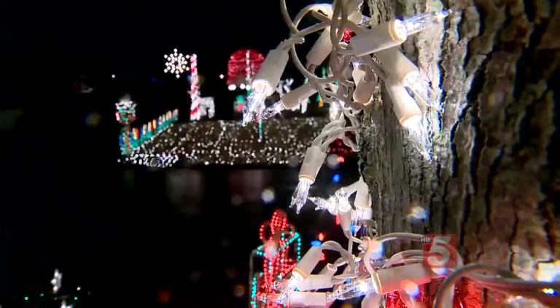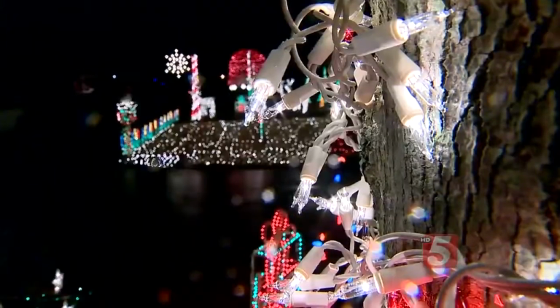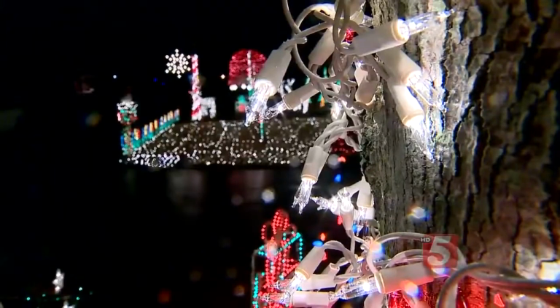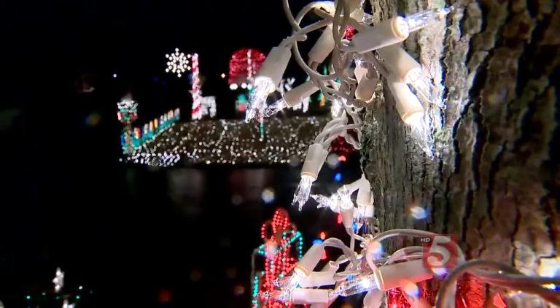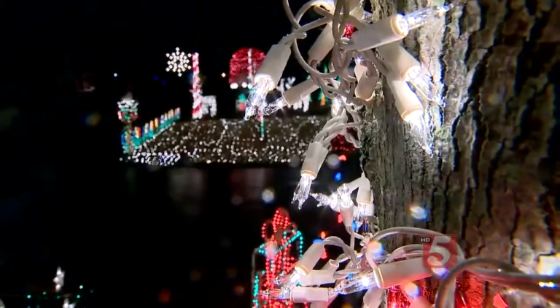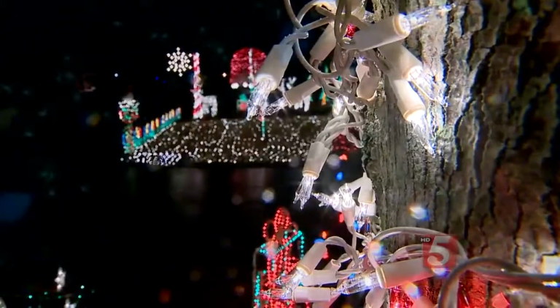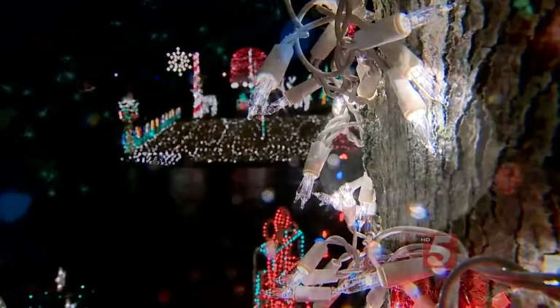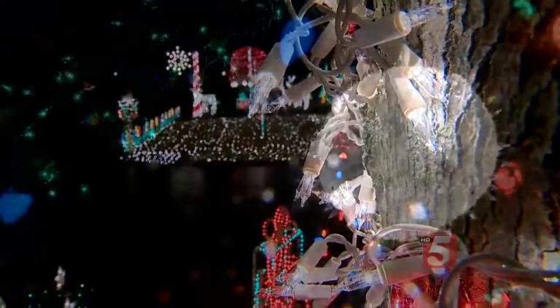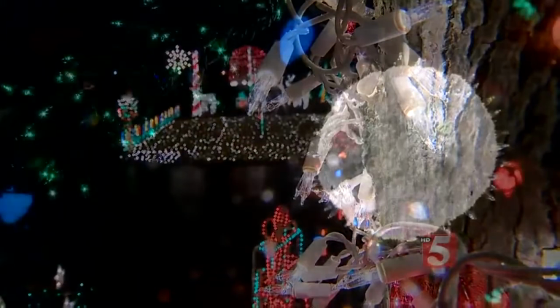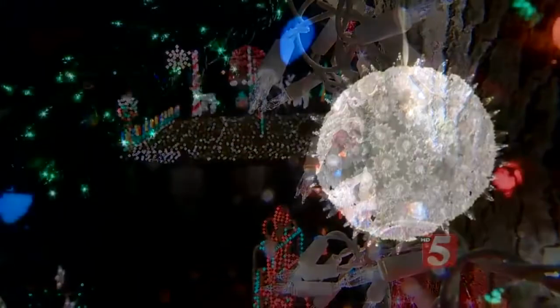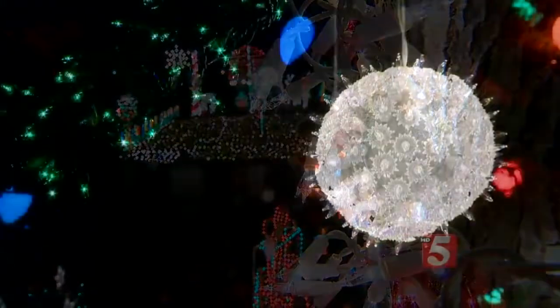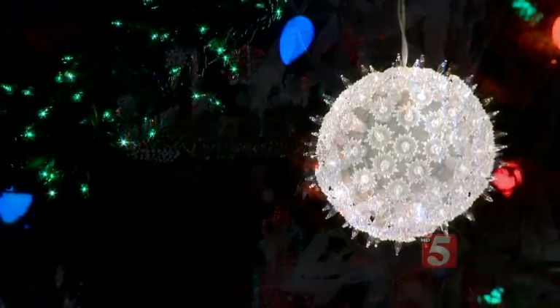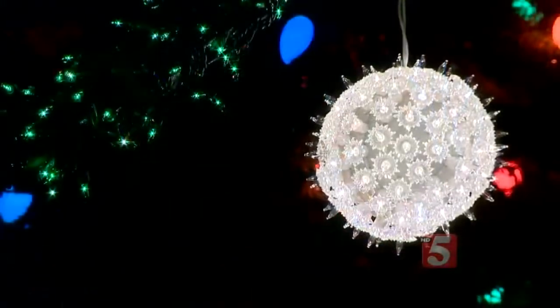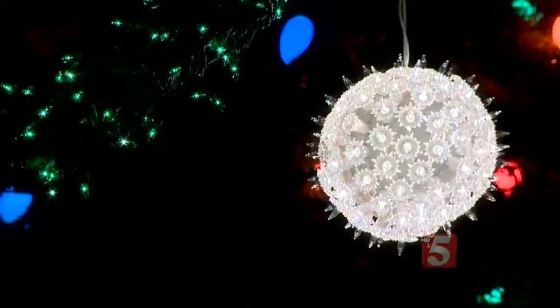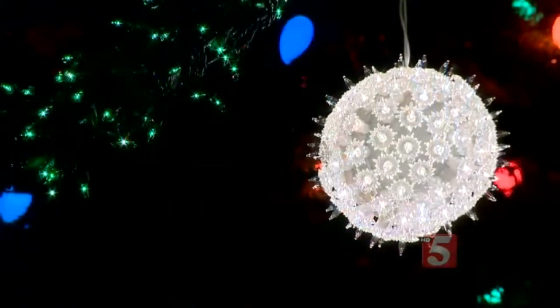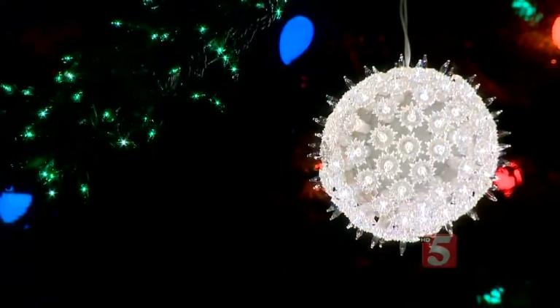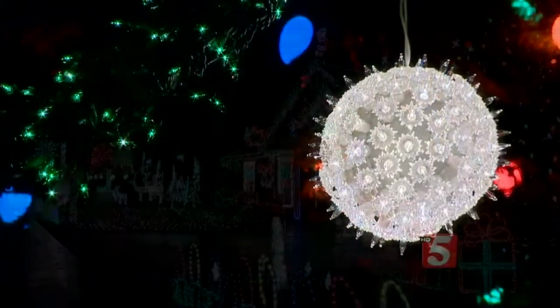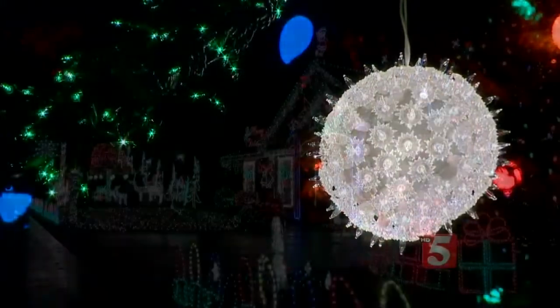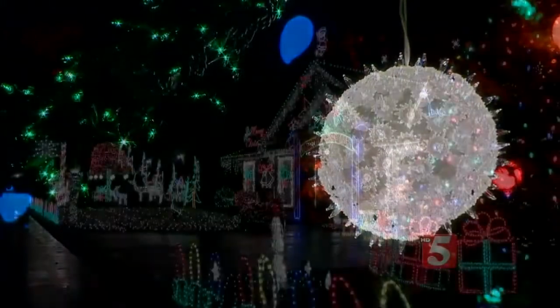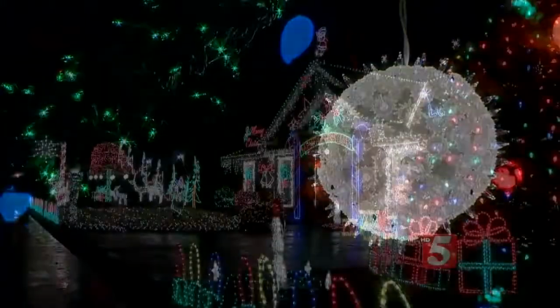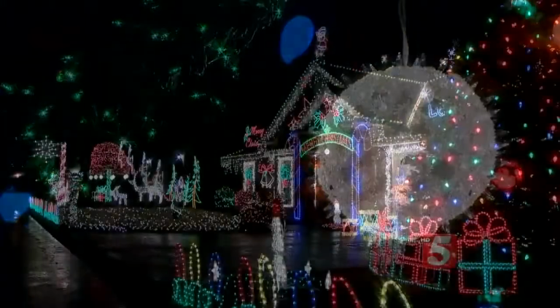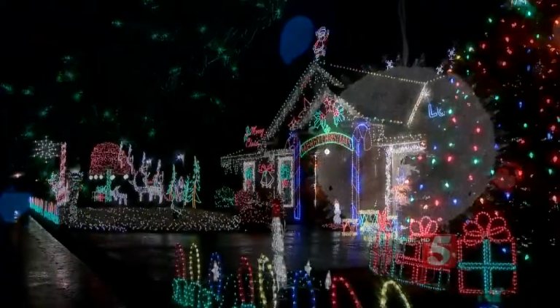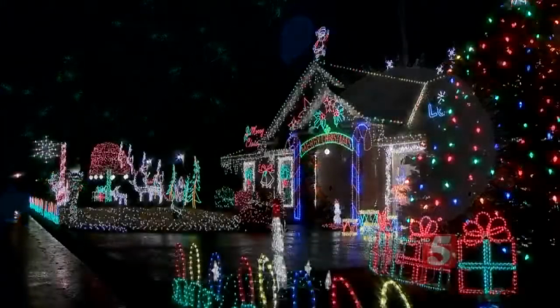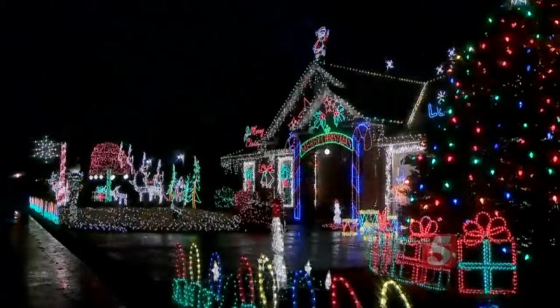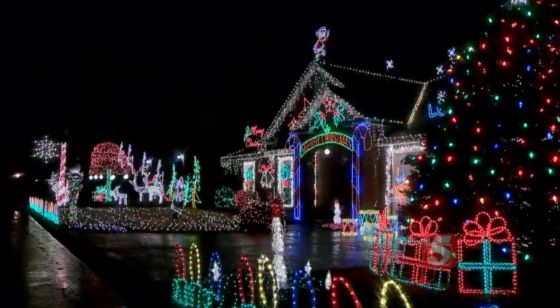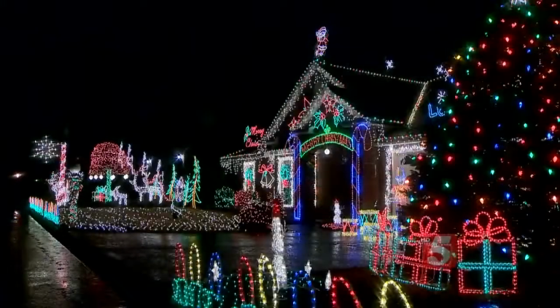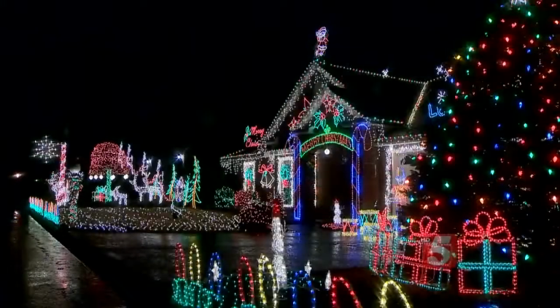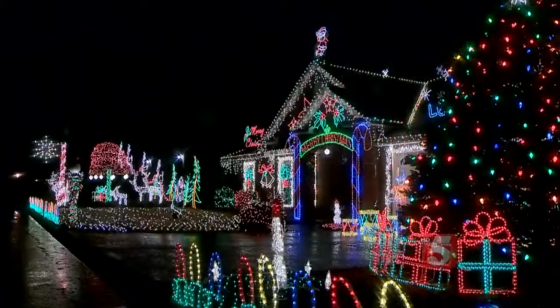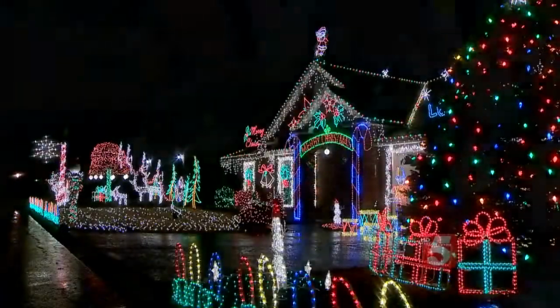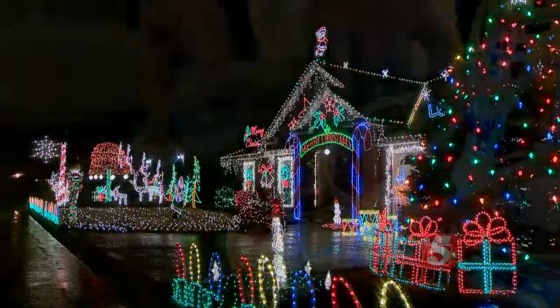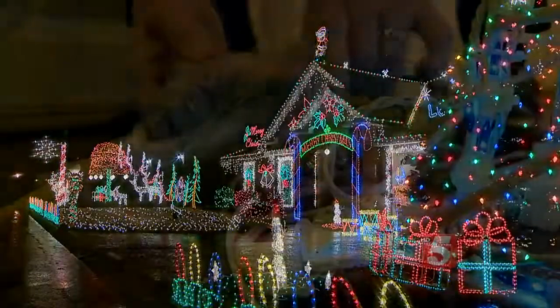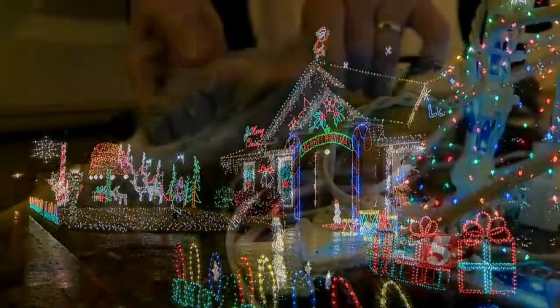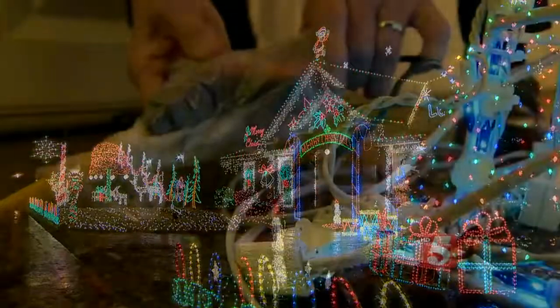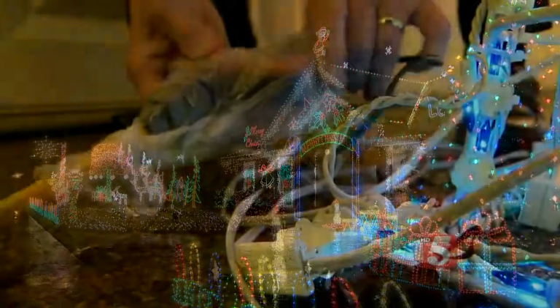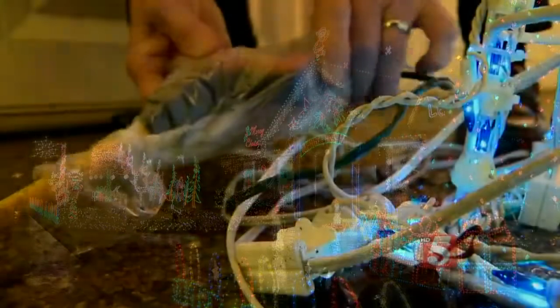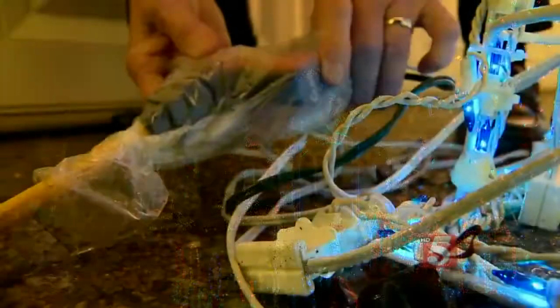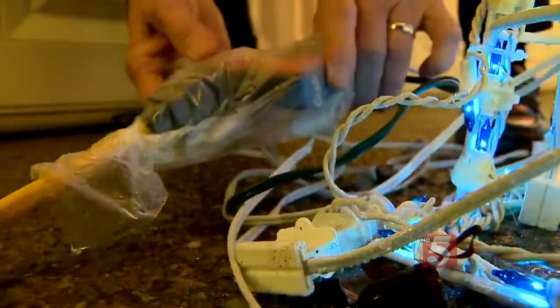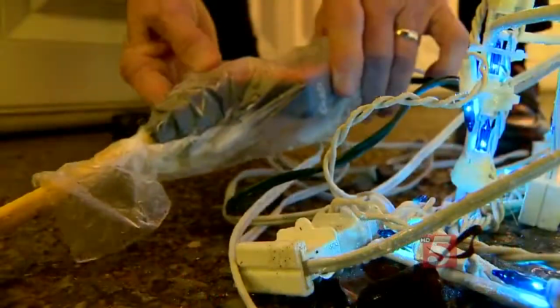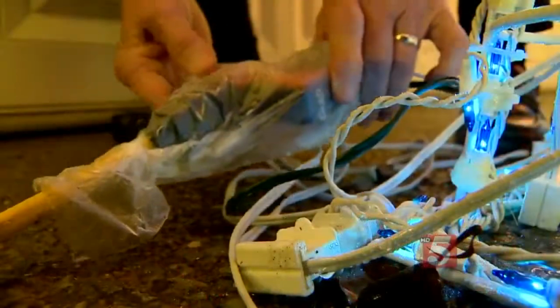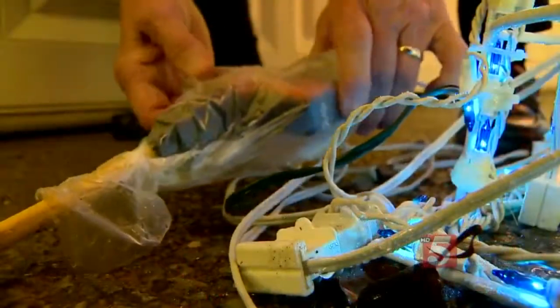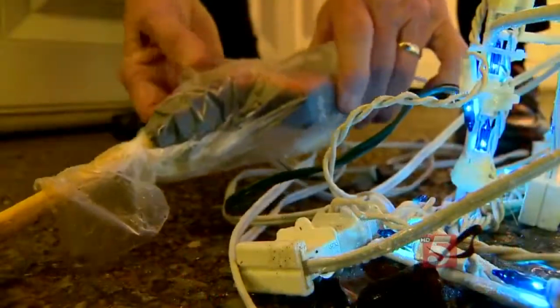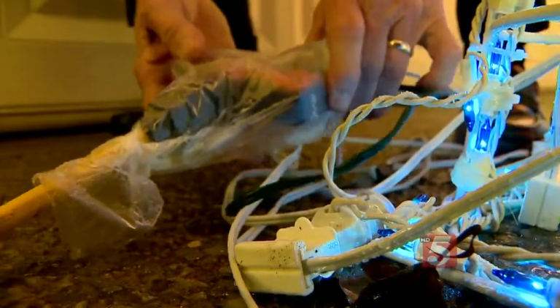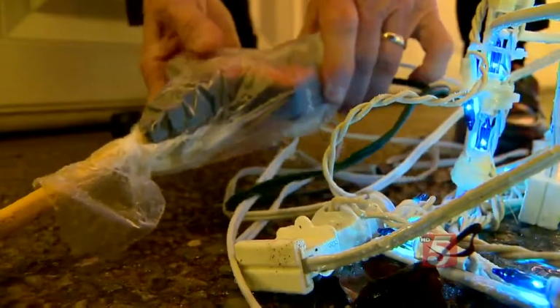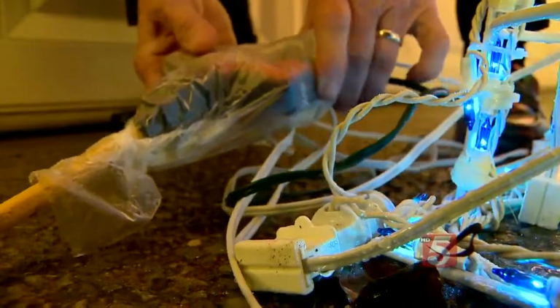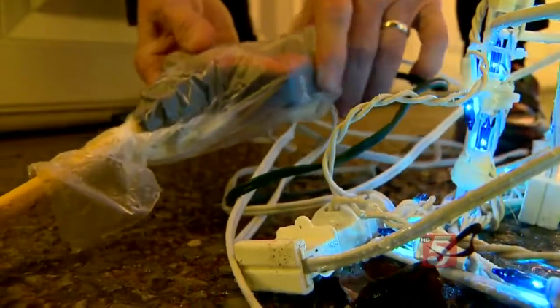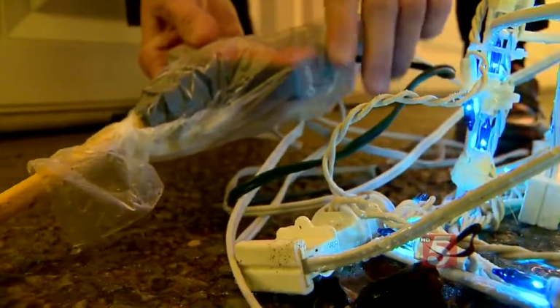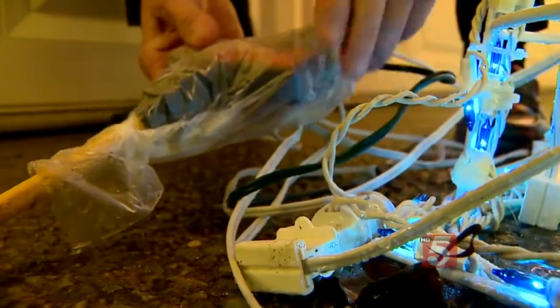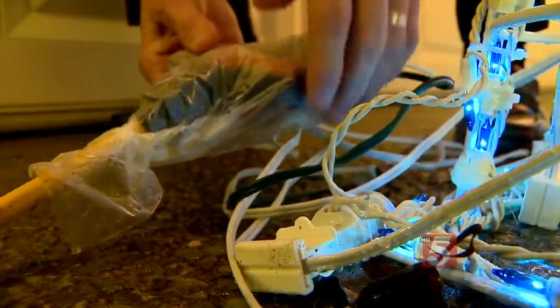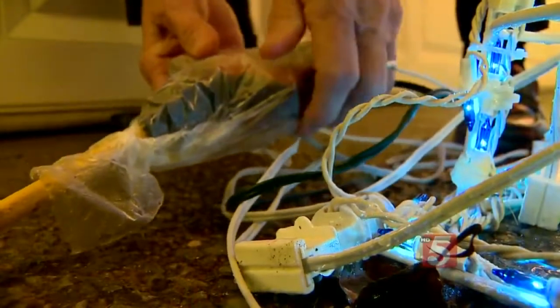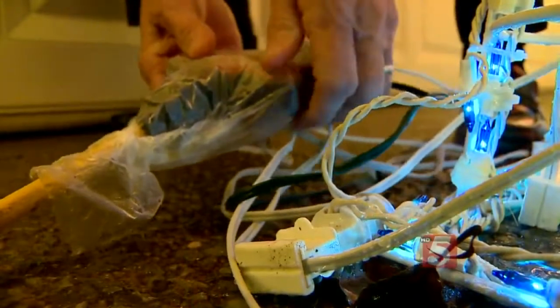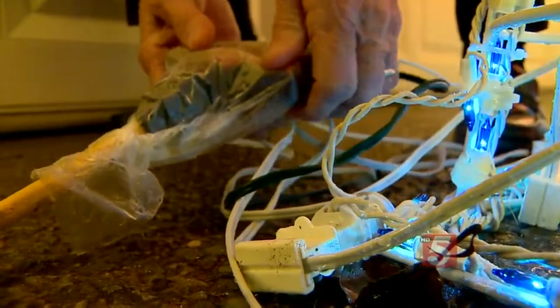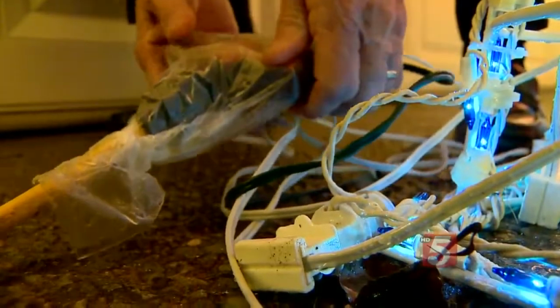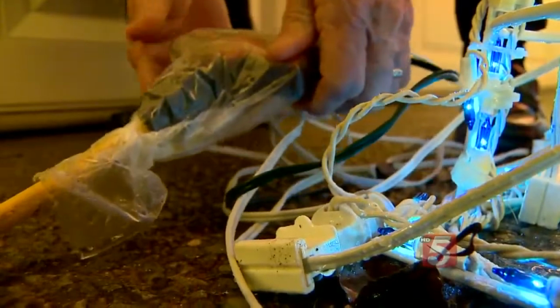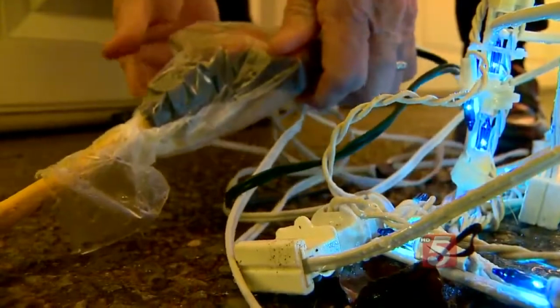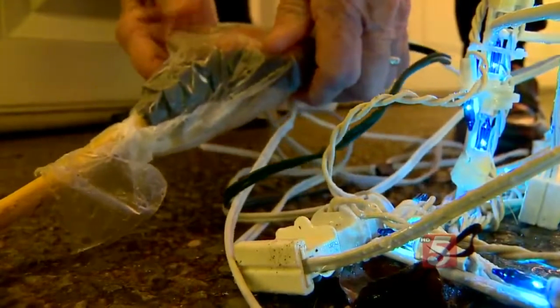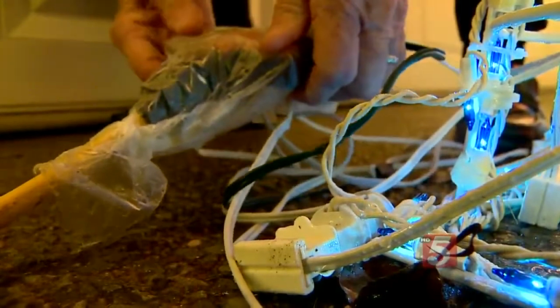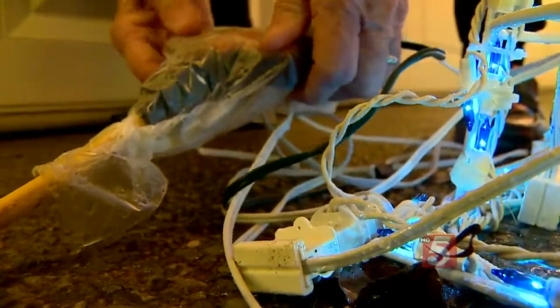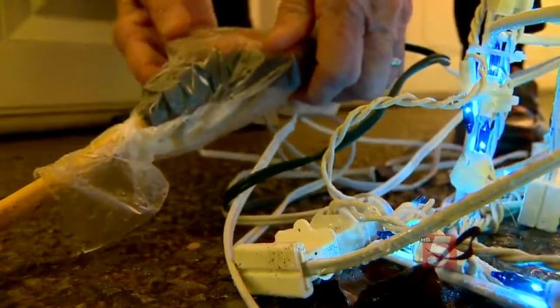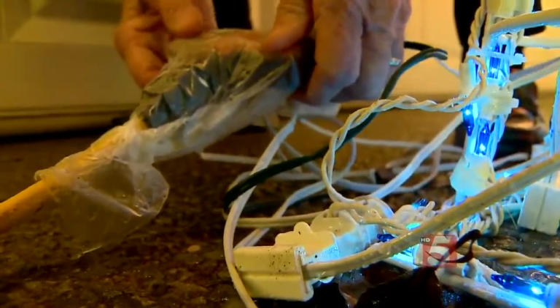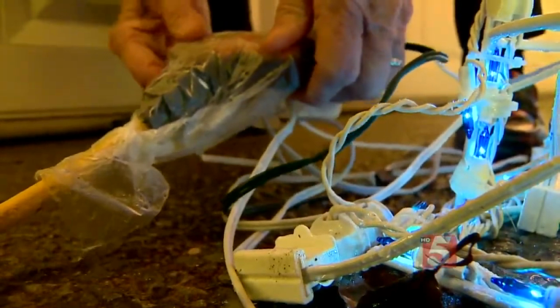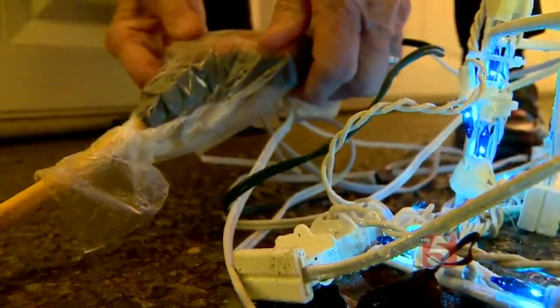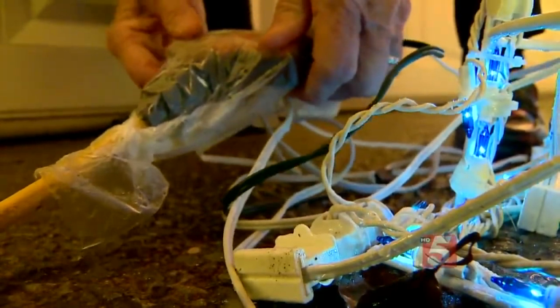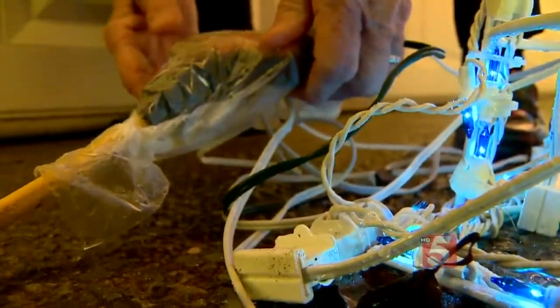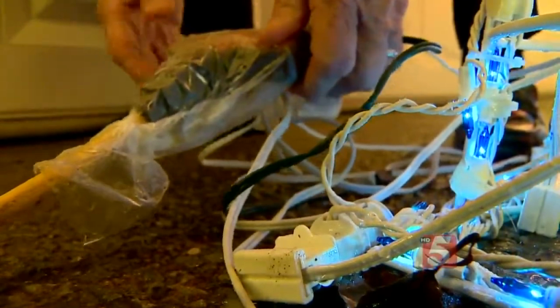We've got a bunch of plugs that are connecting where your power goes out. Just take saran wrap and wrap it around it. All of this is completely dry.